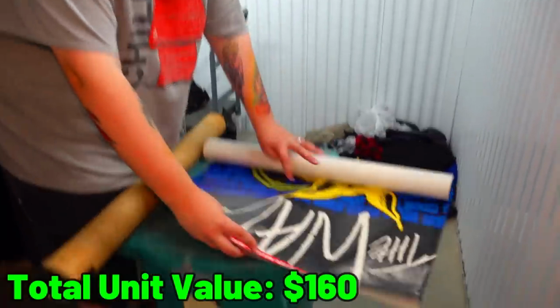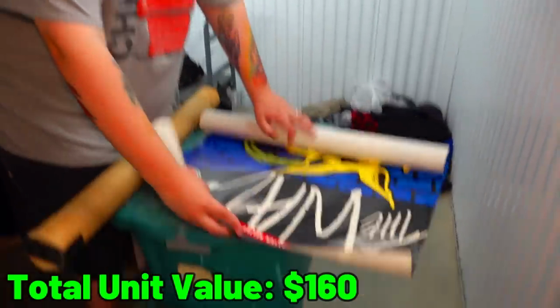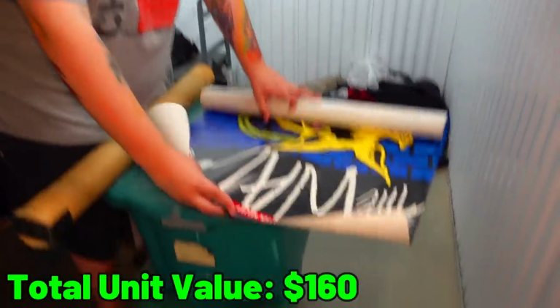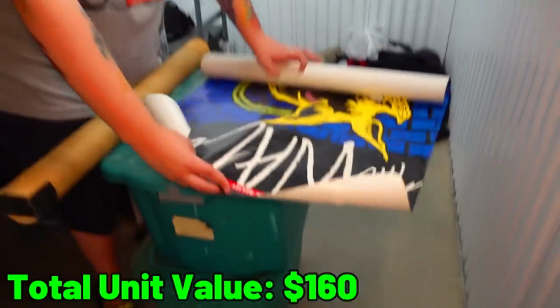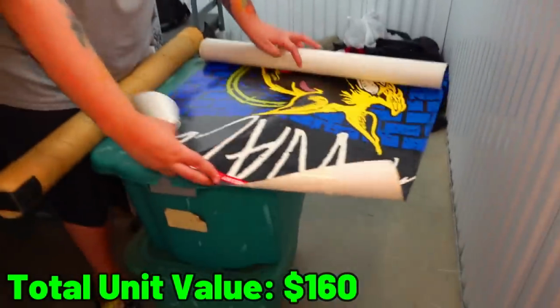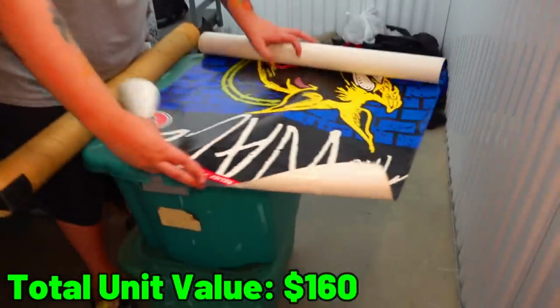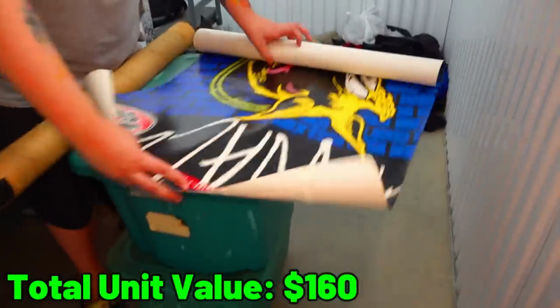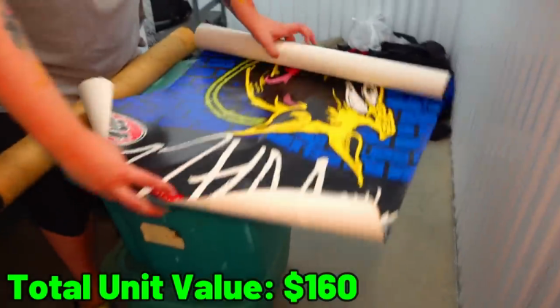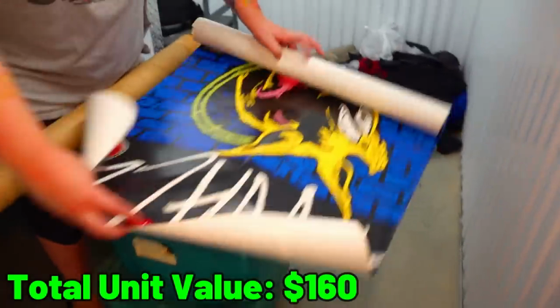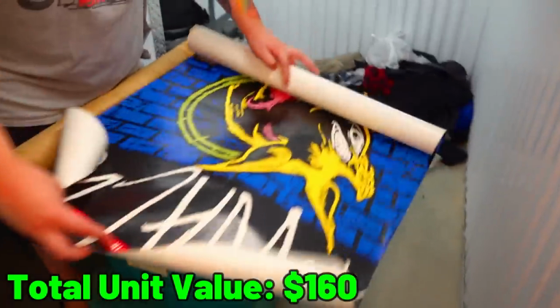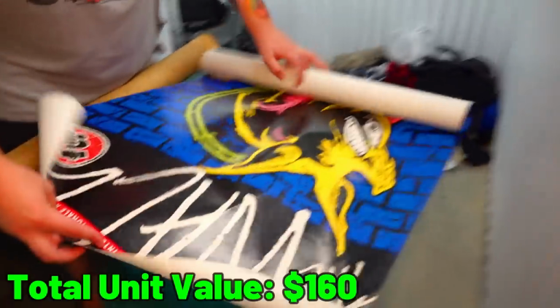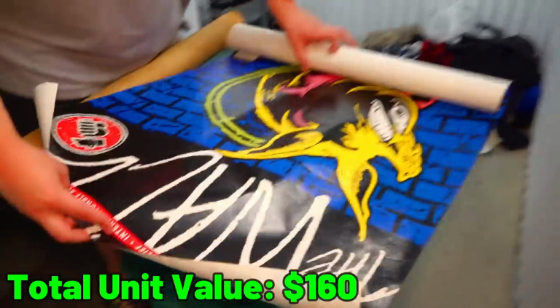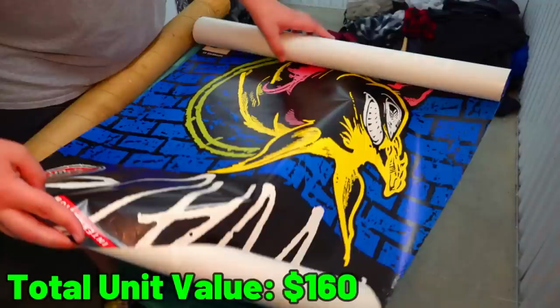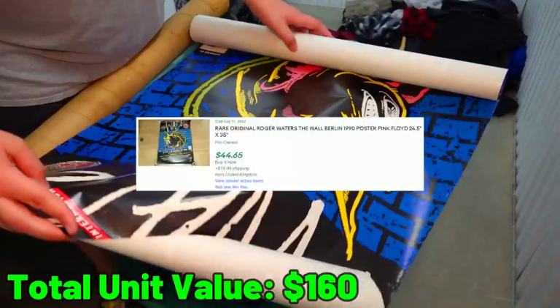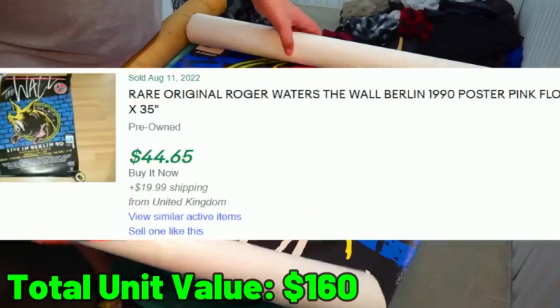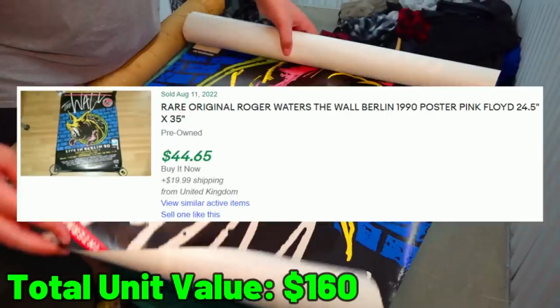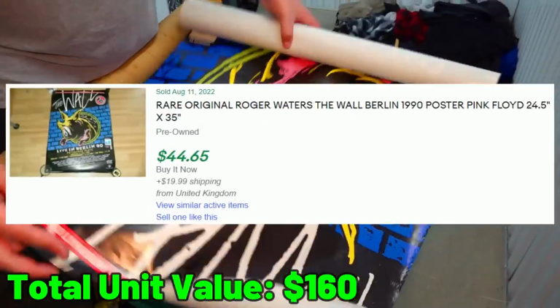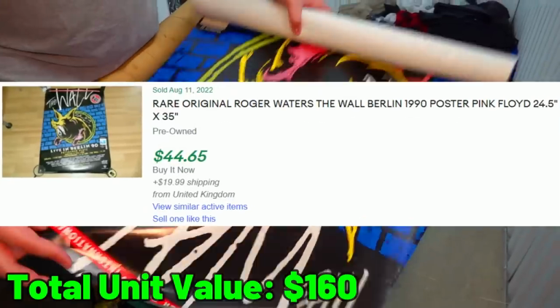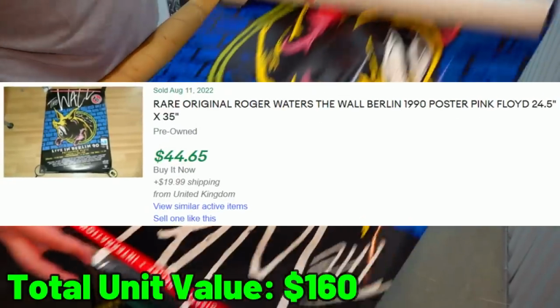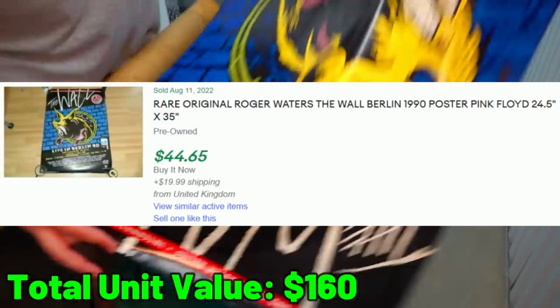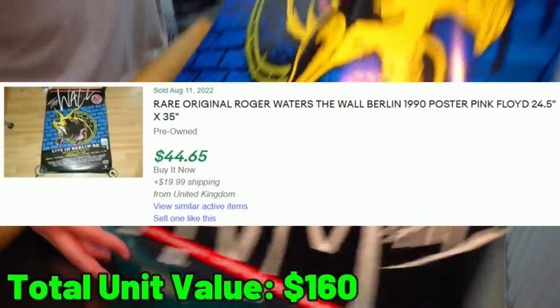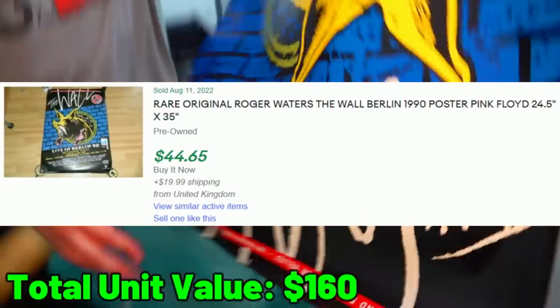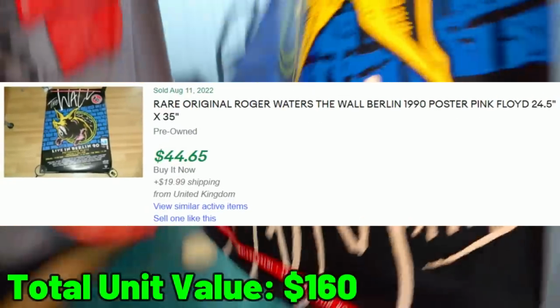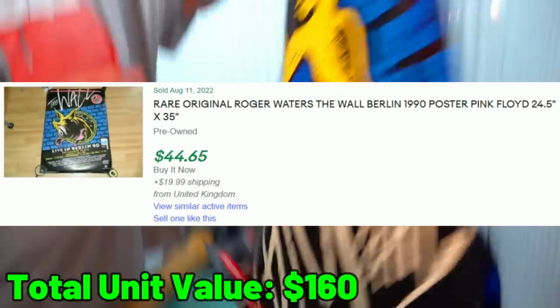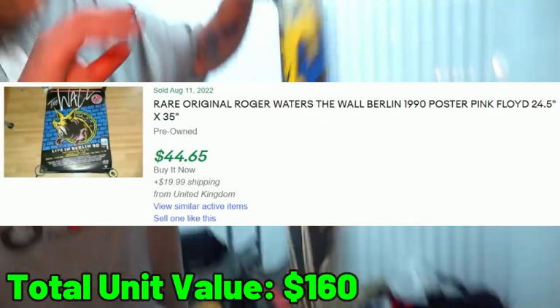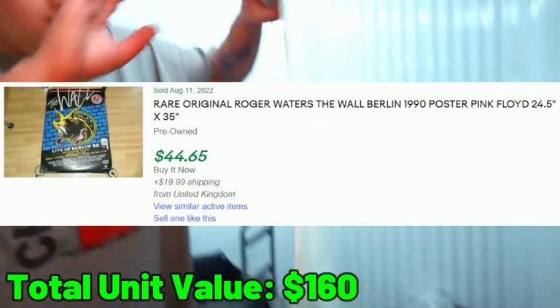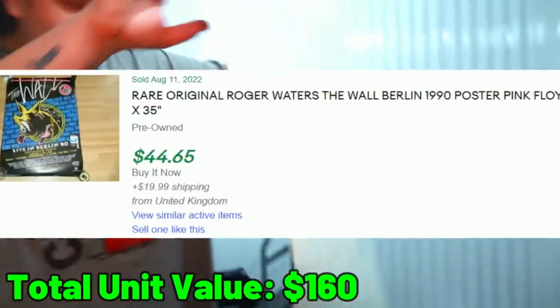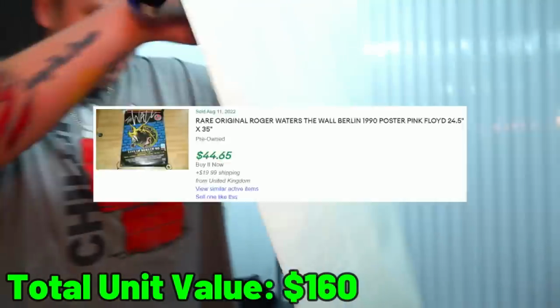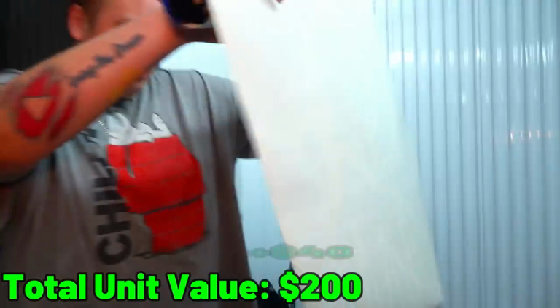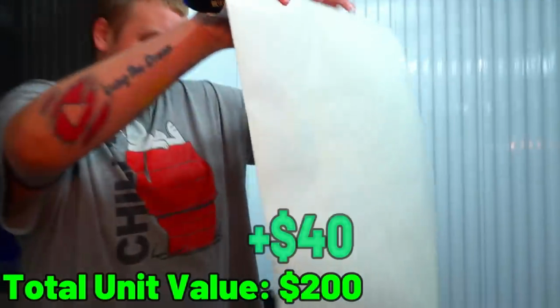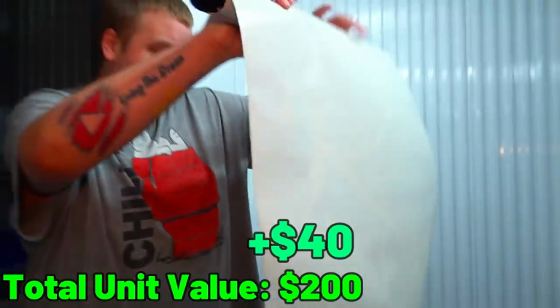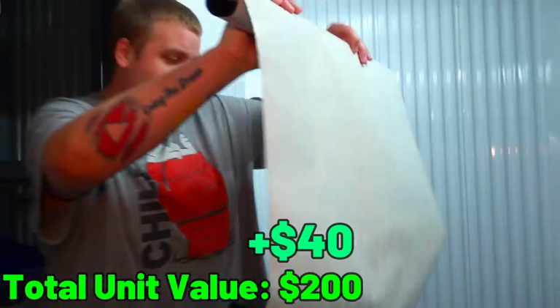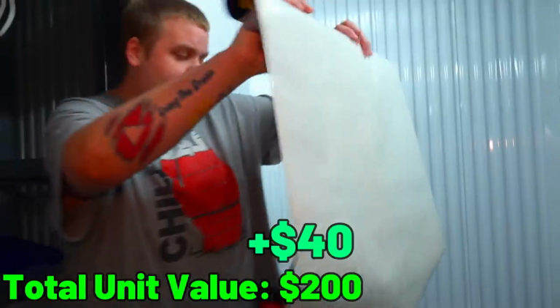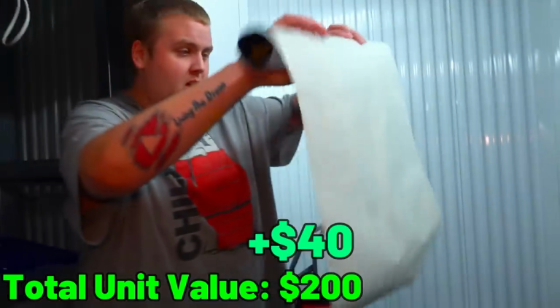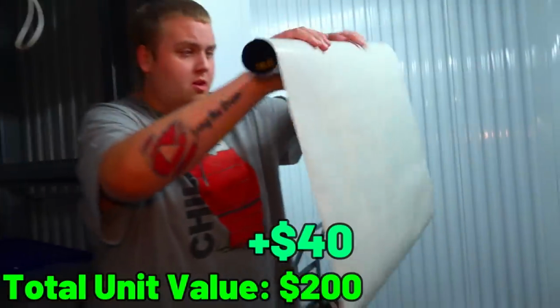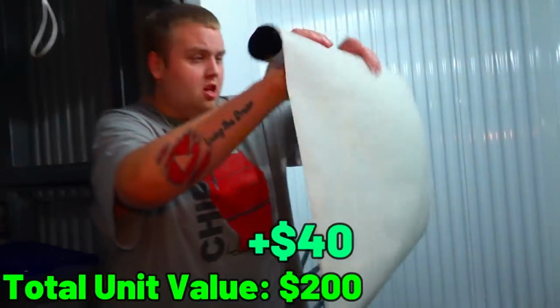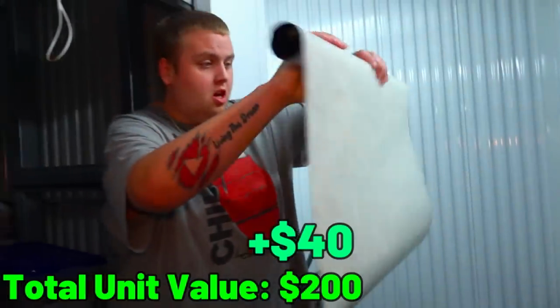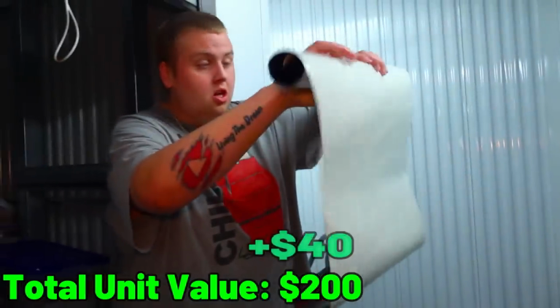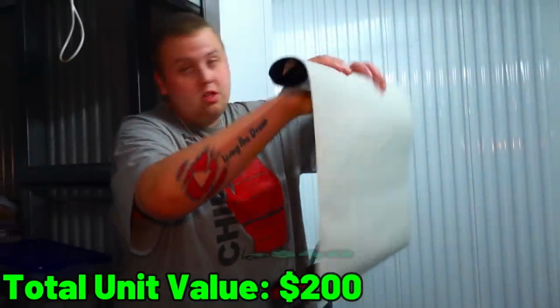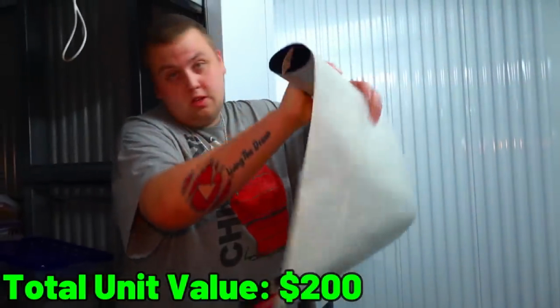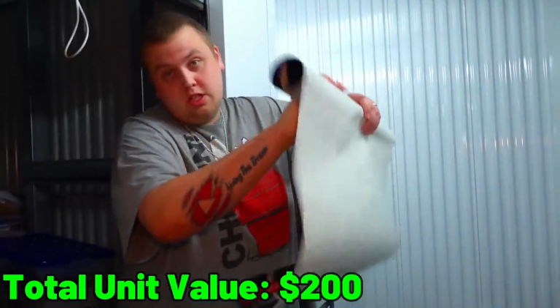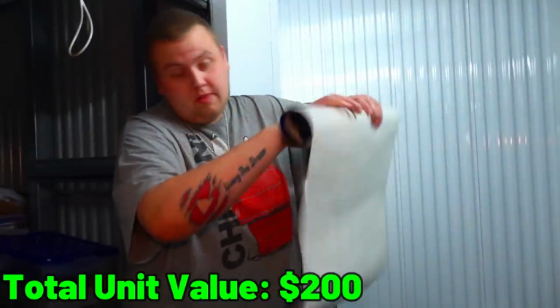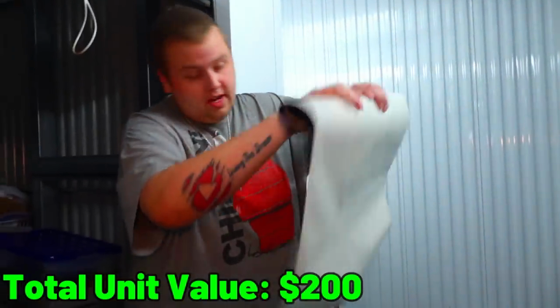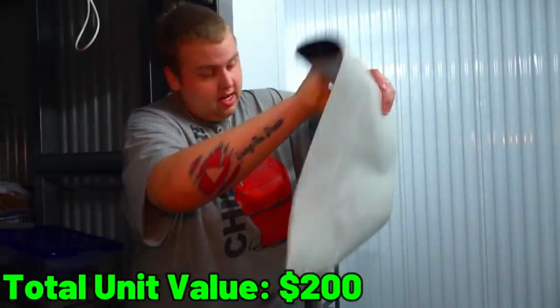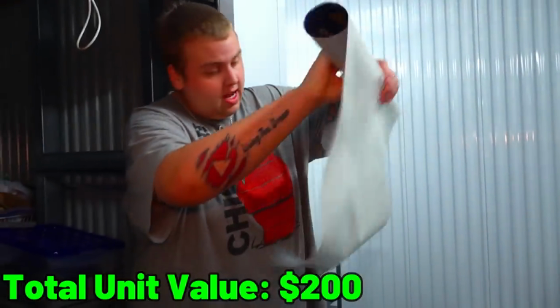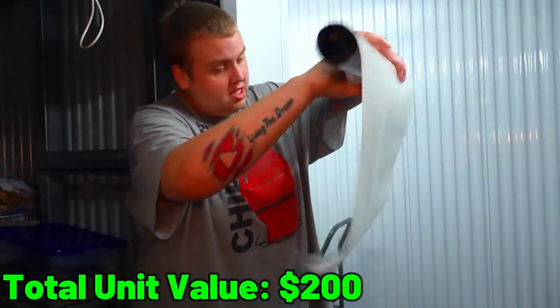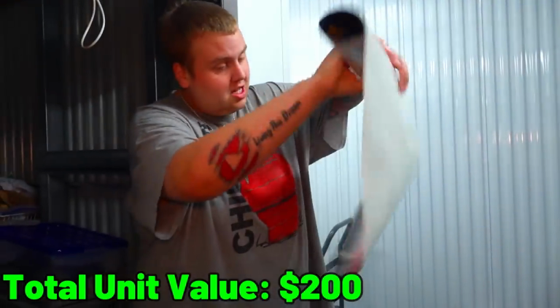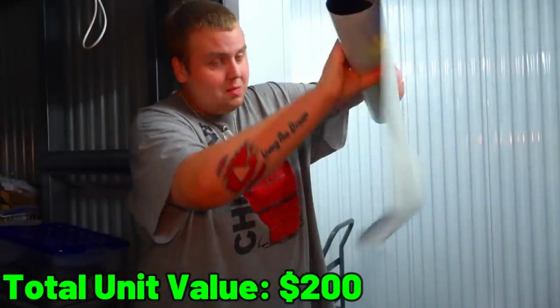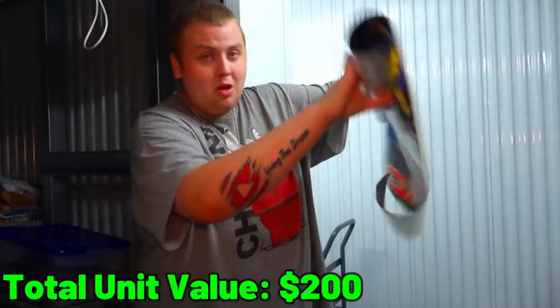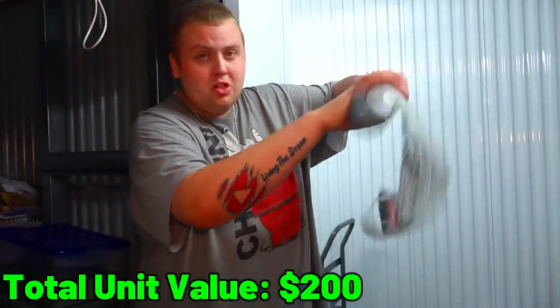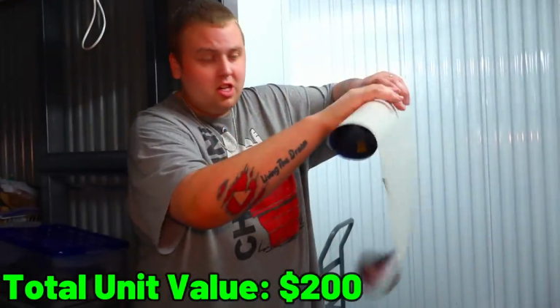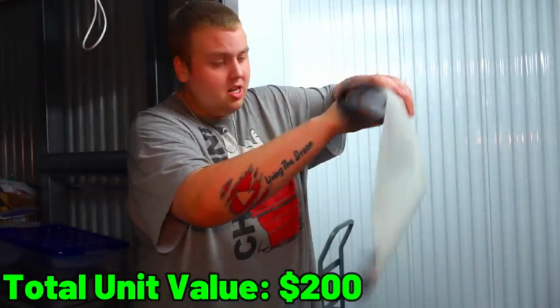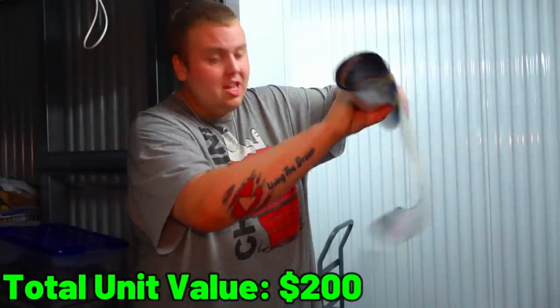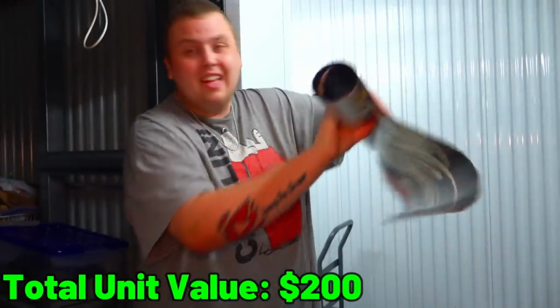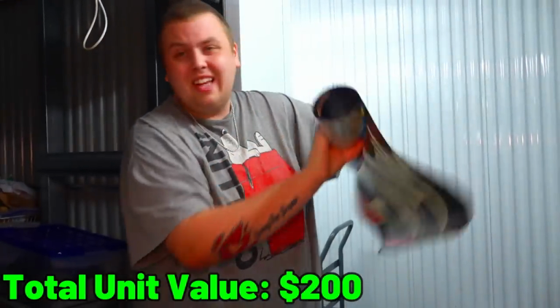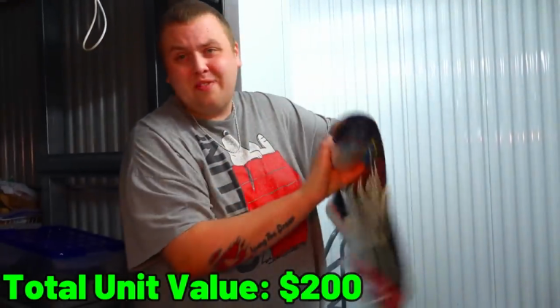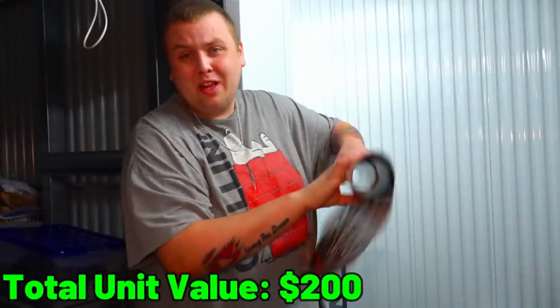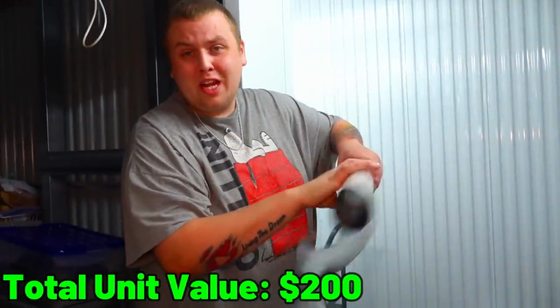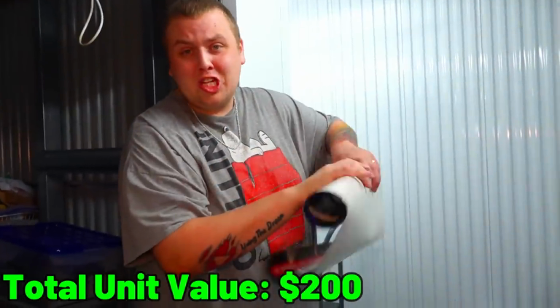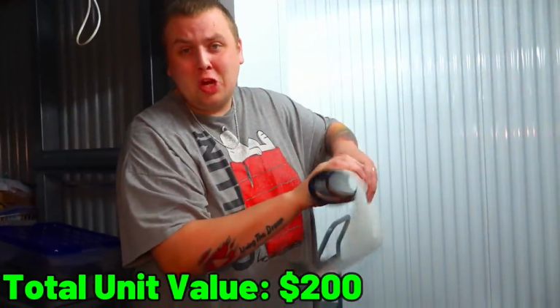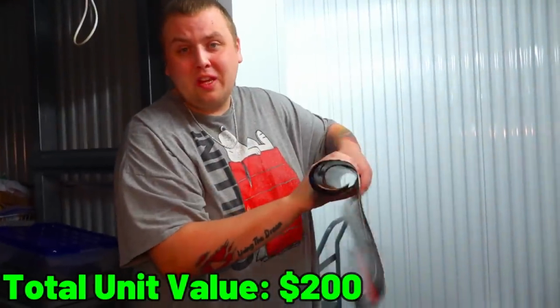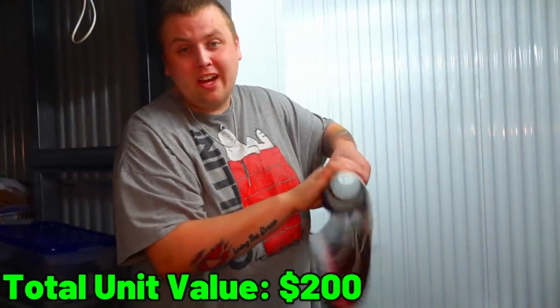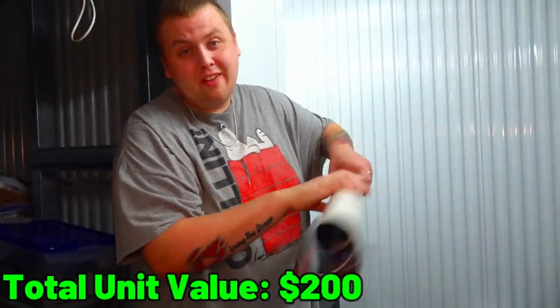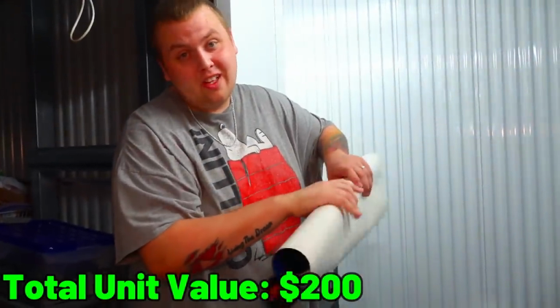If anyone knows or recognizes this poster, definitely let us know in the comments.